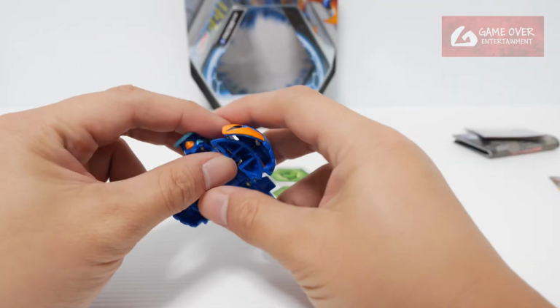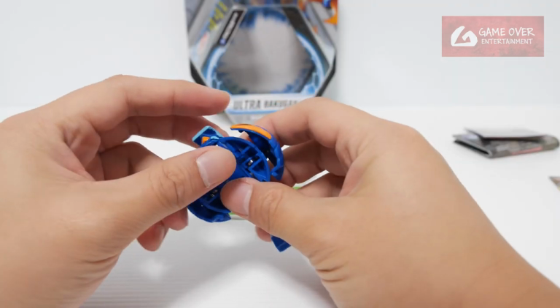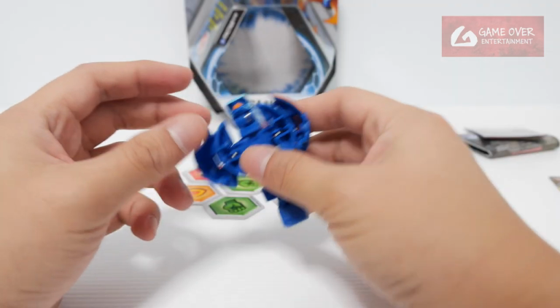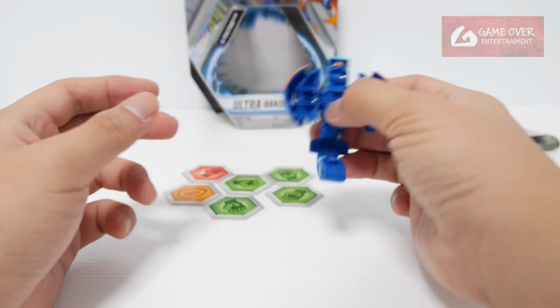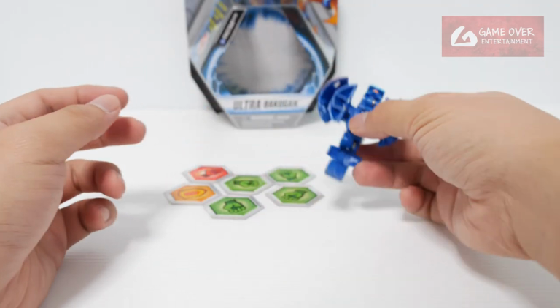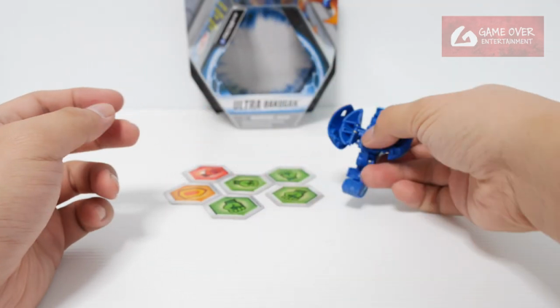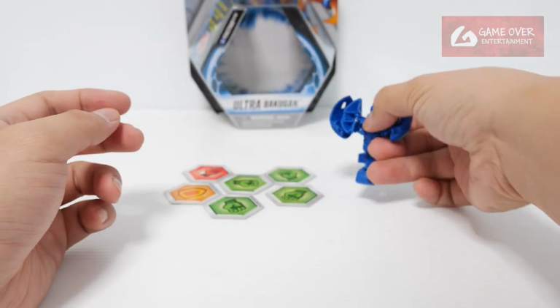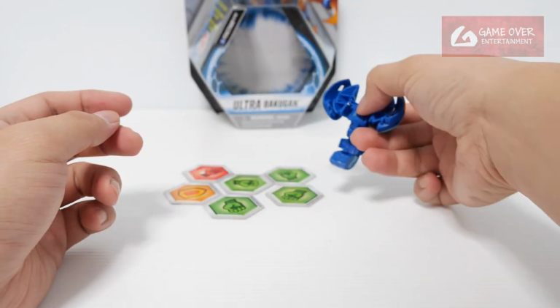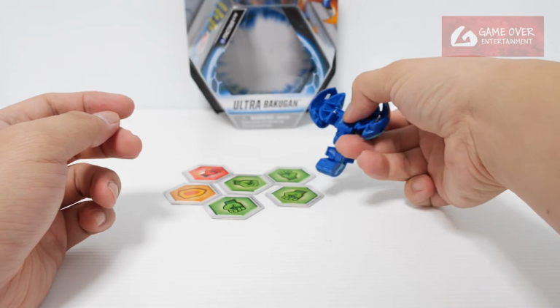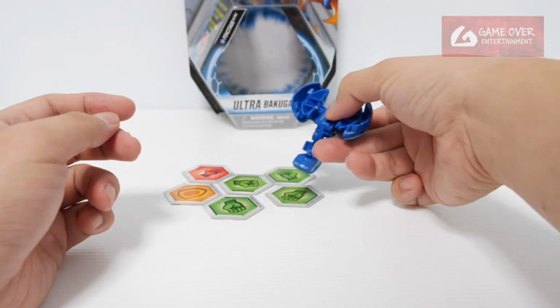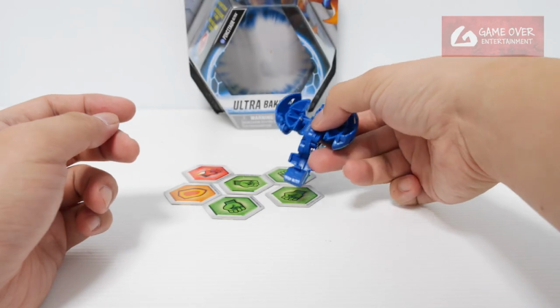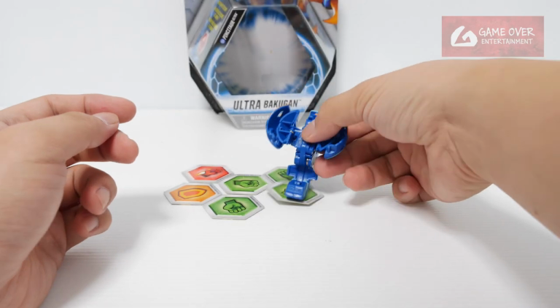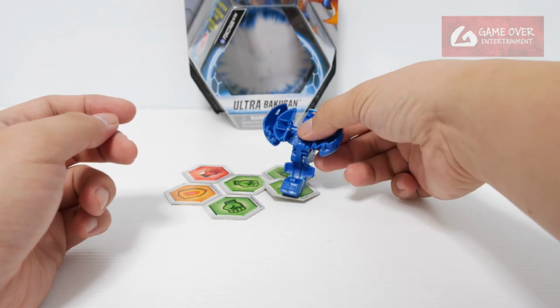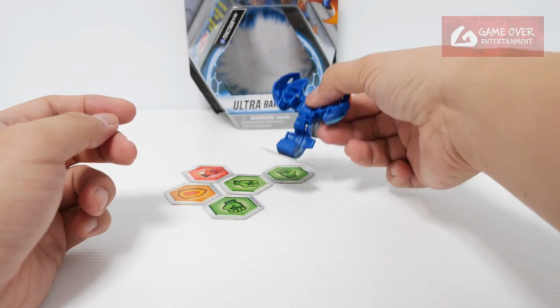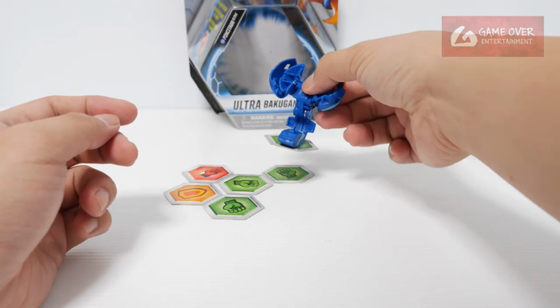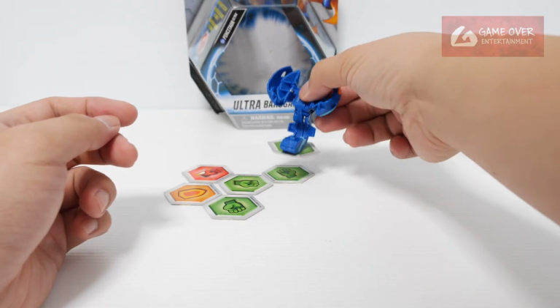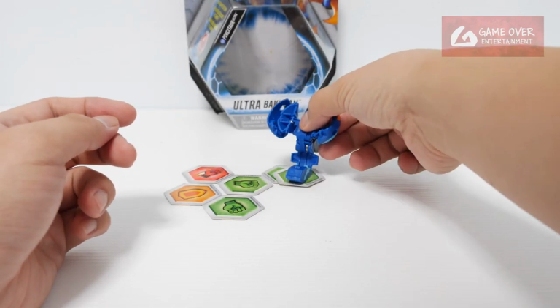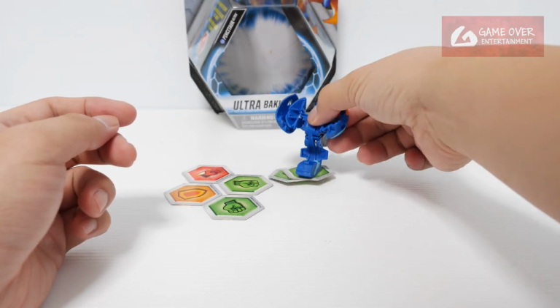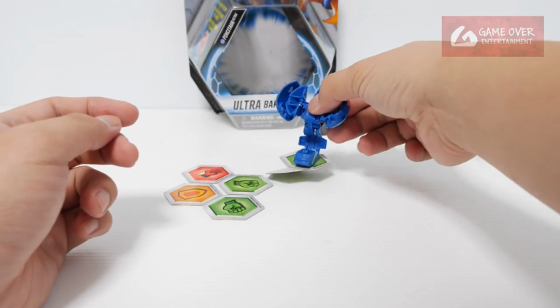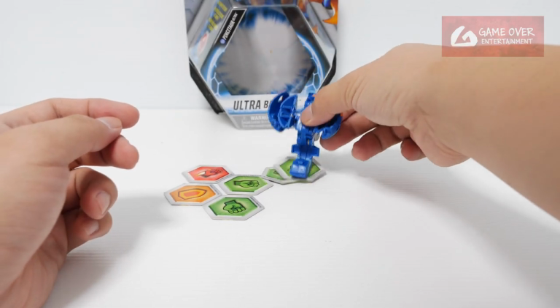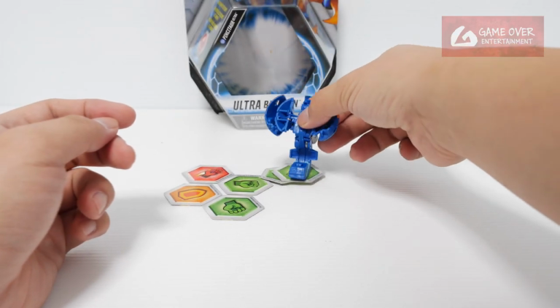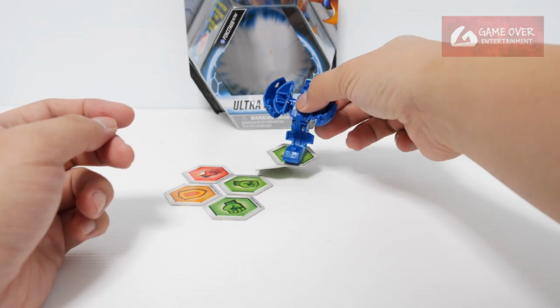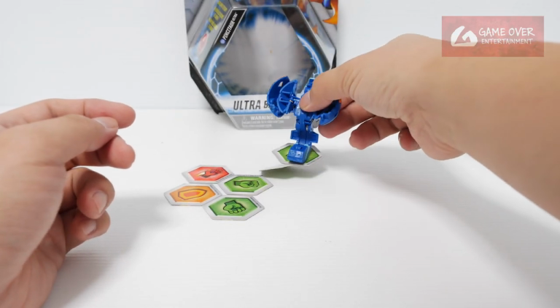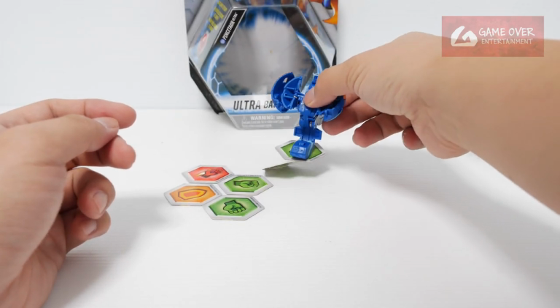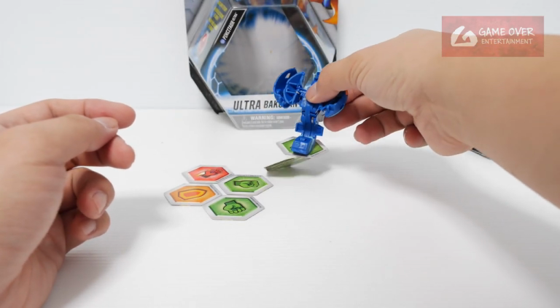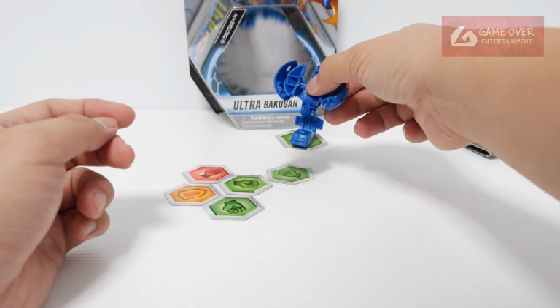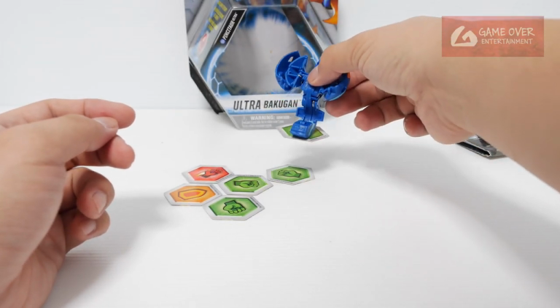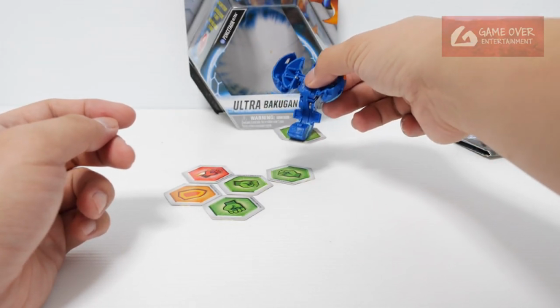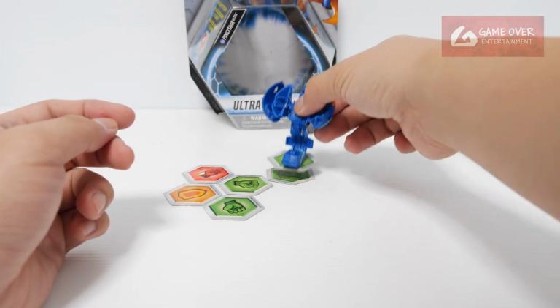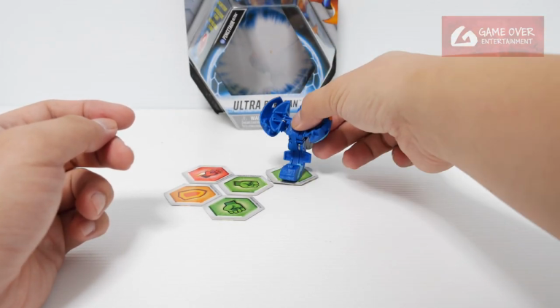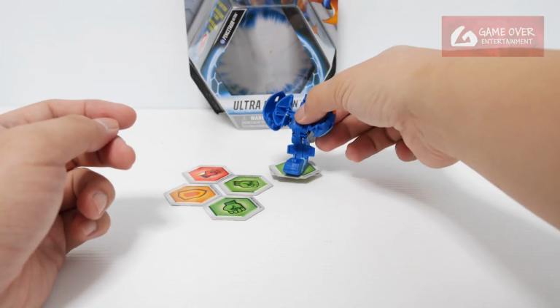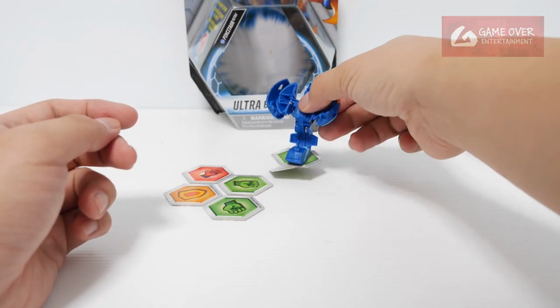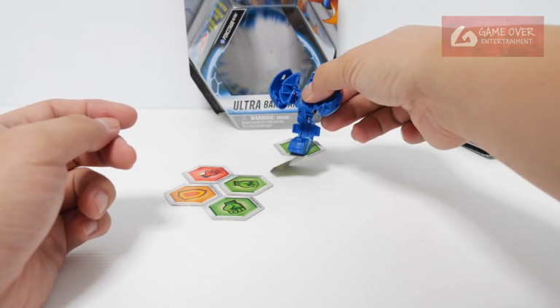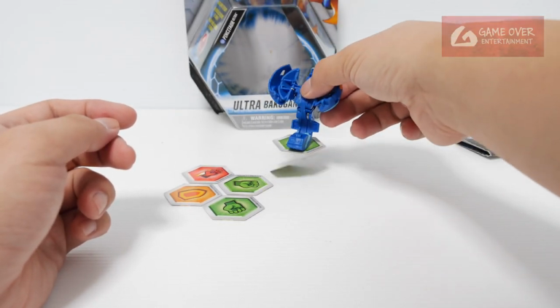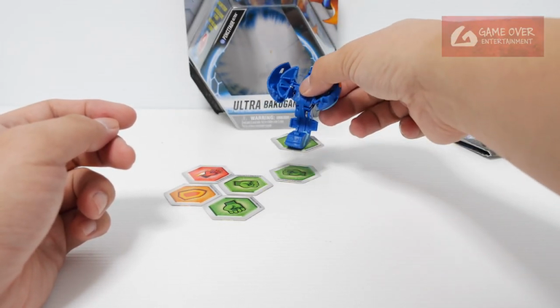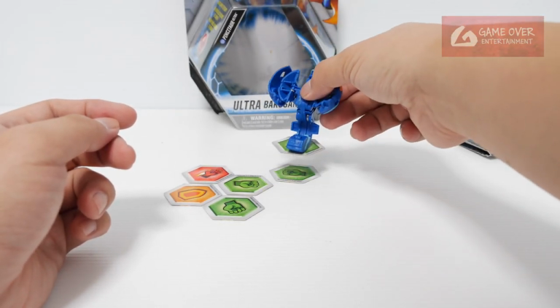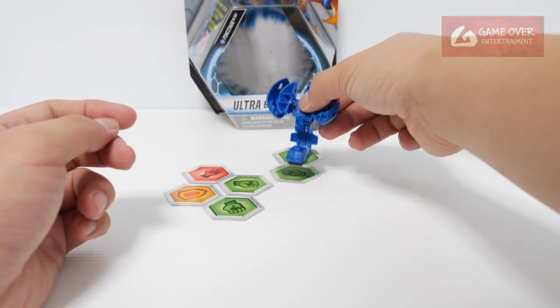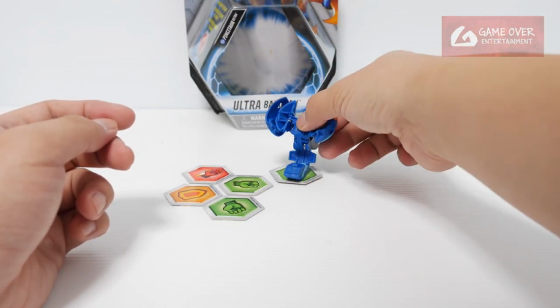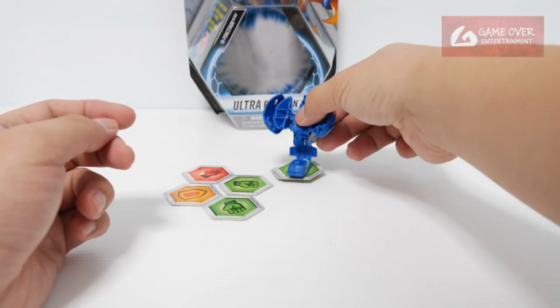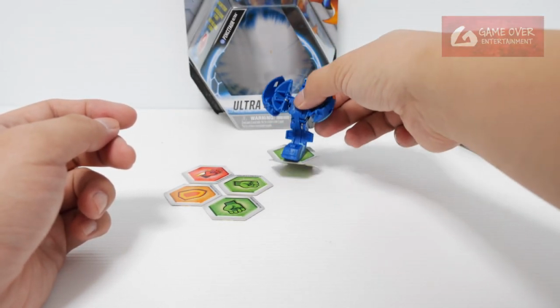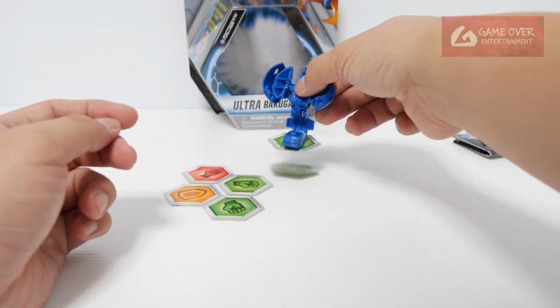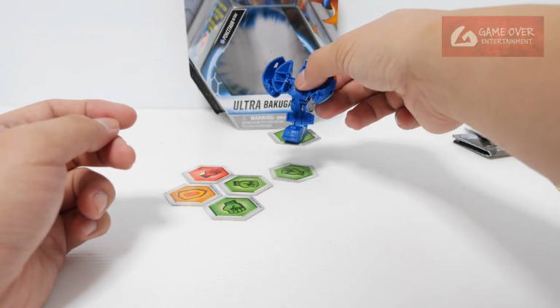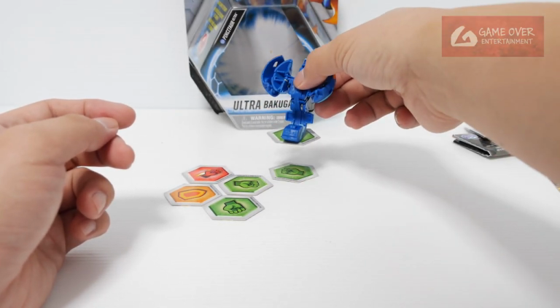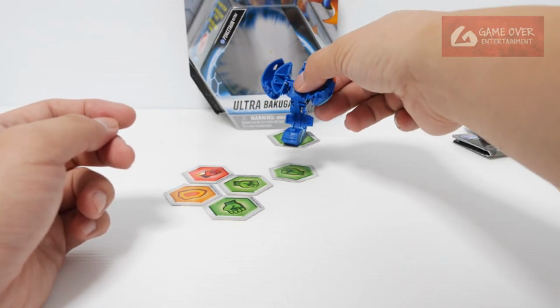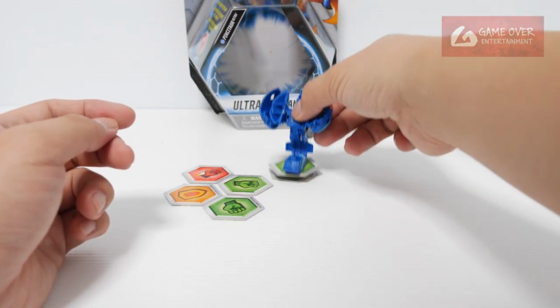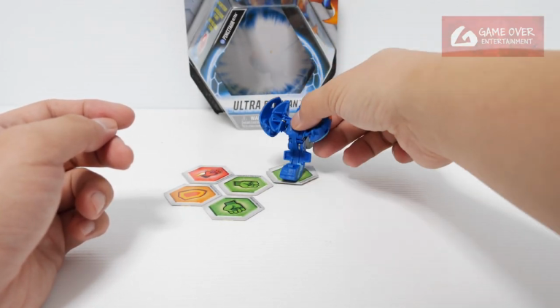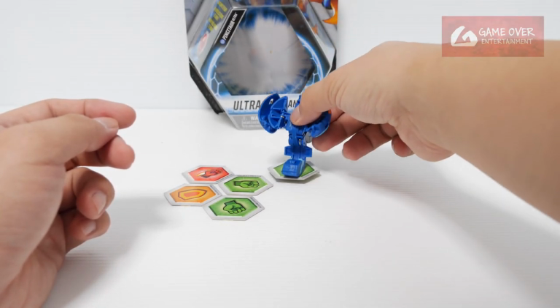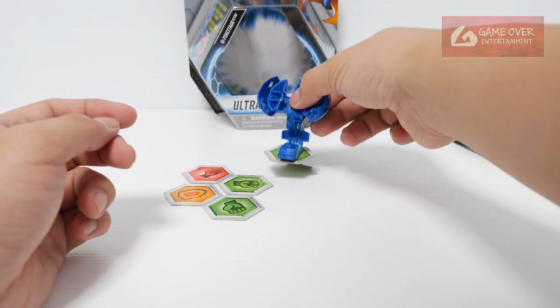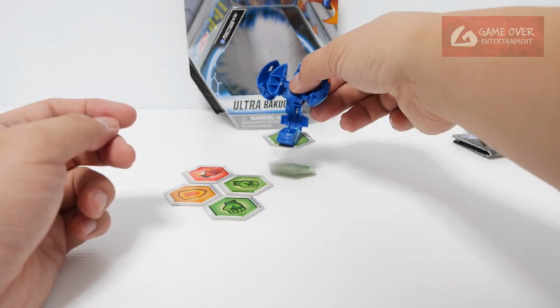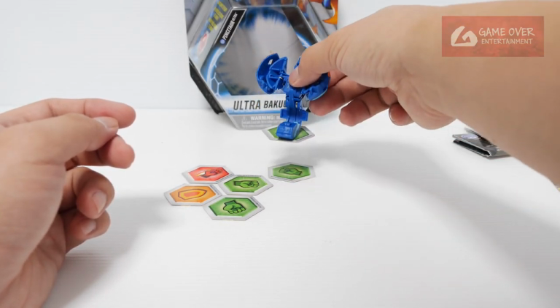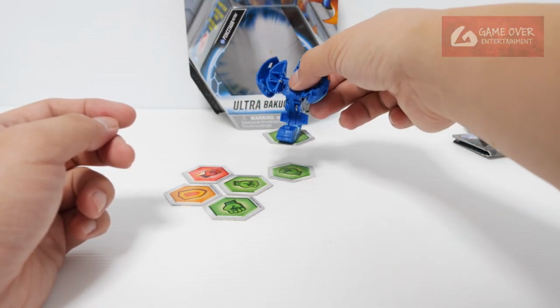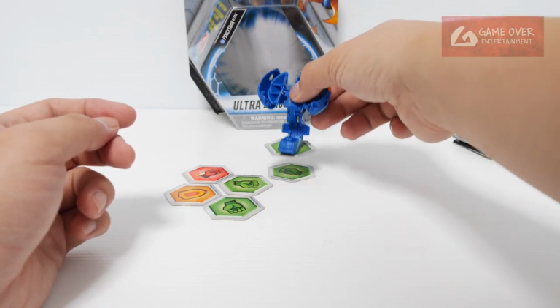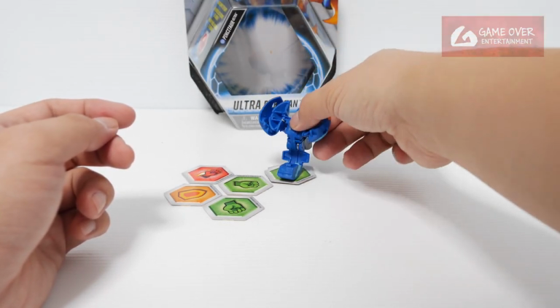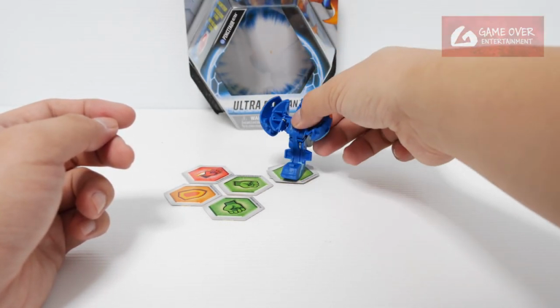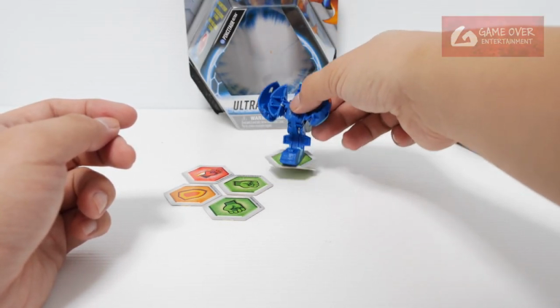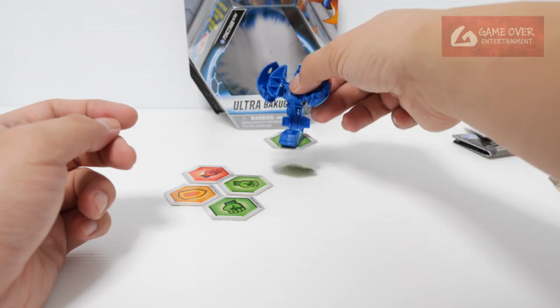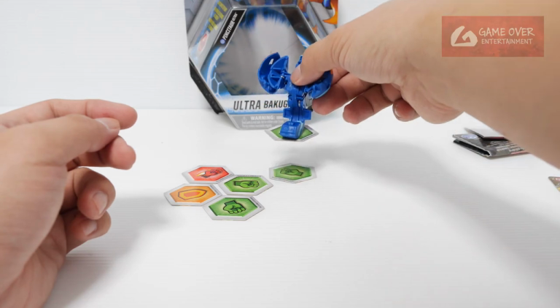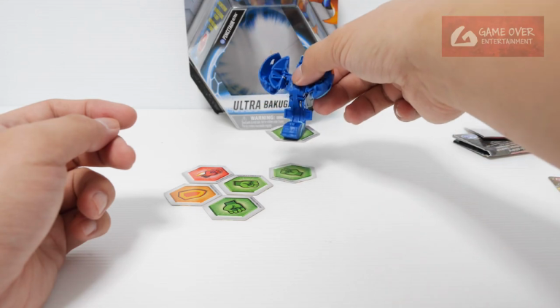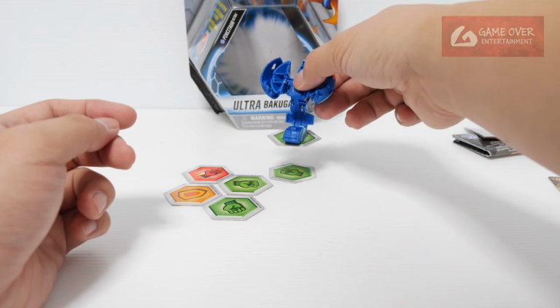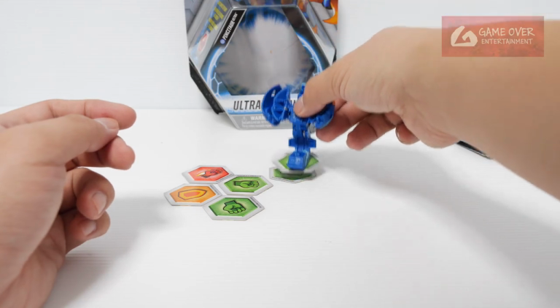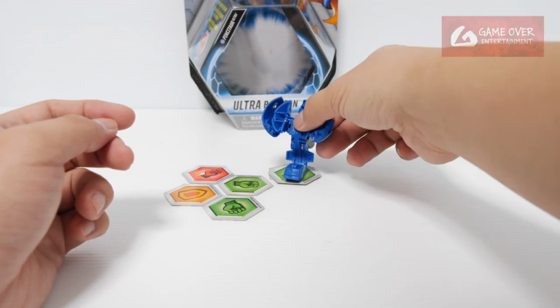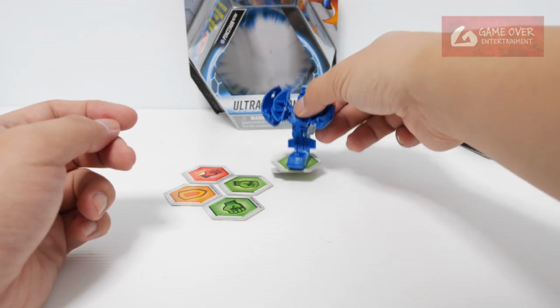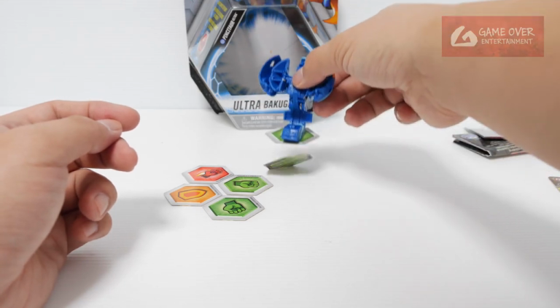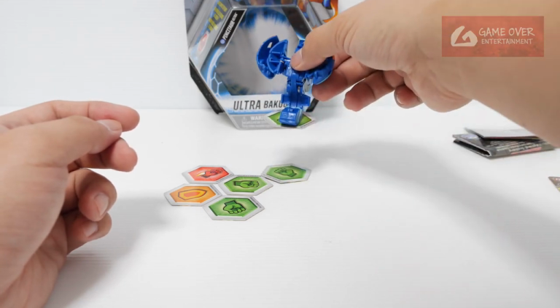Can you take more than one card? Barely, barely able to — probably not.